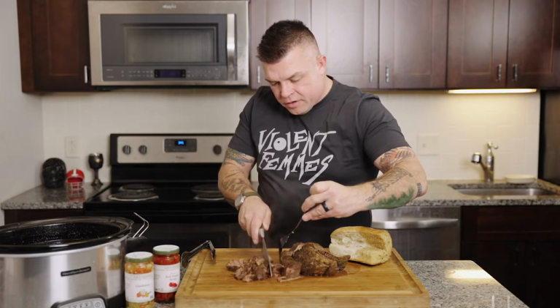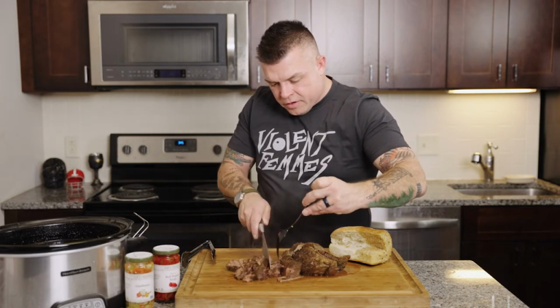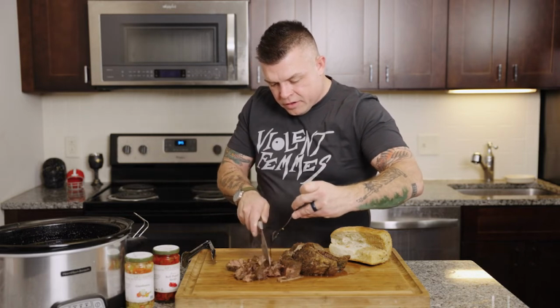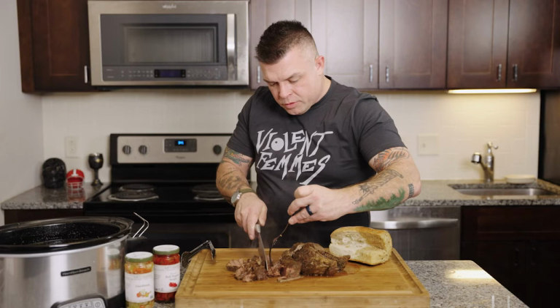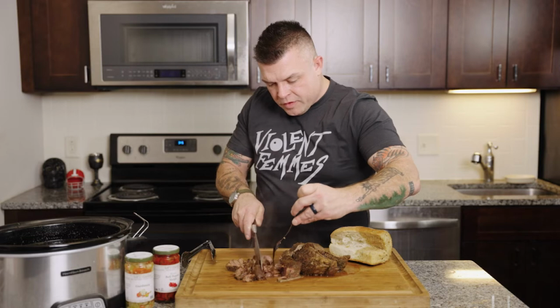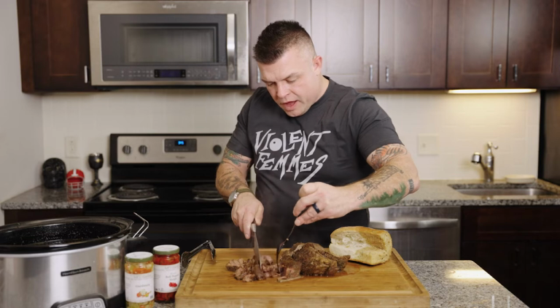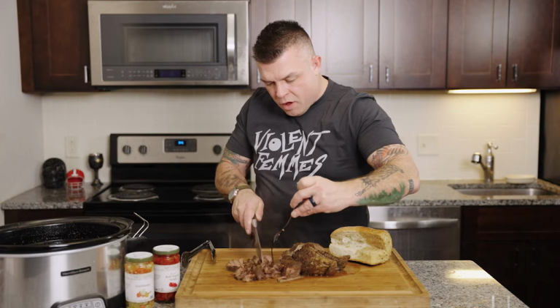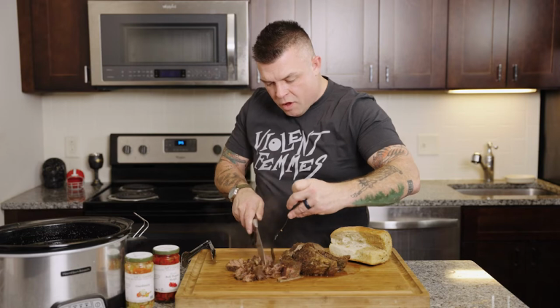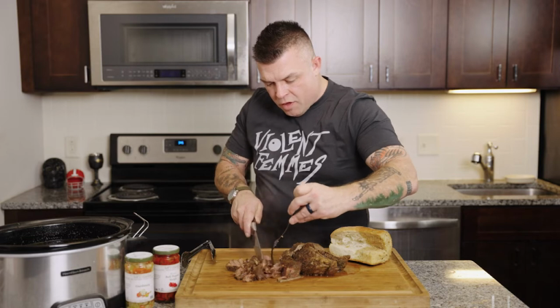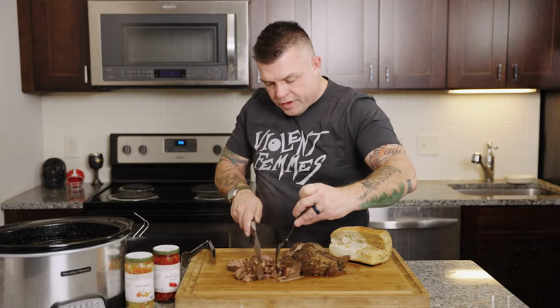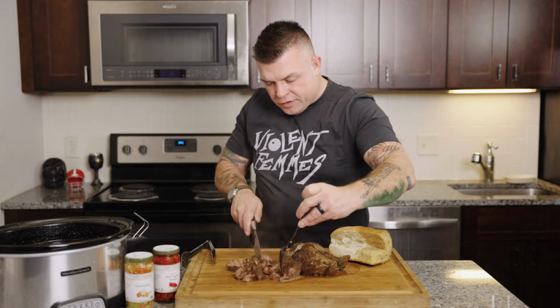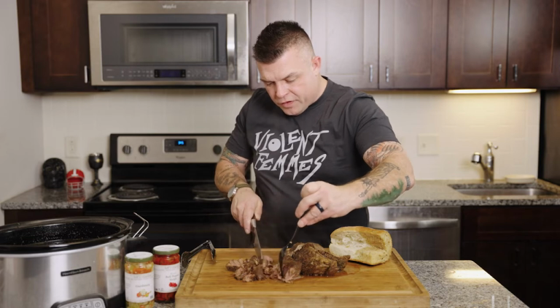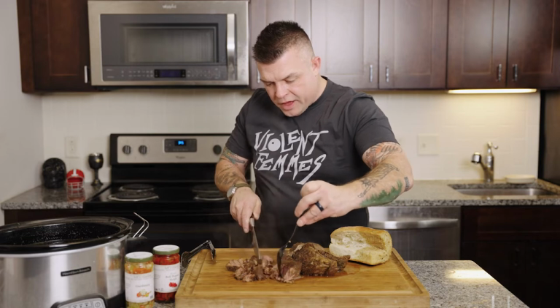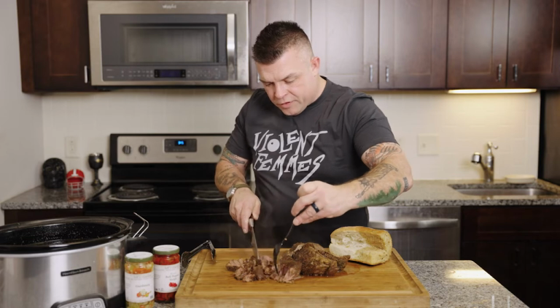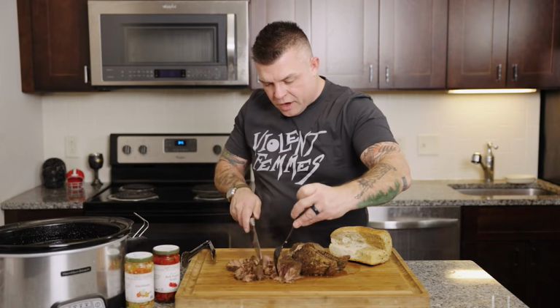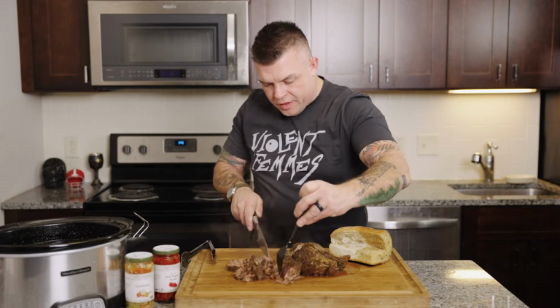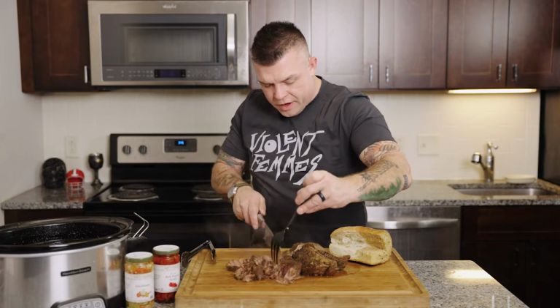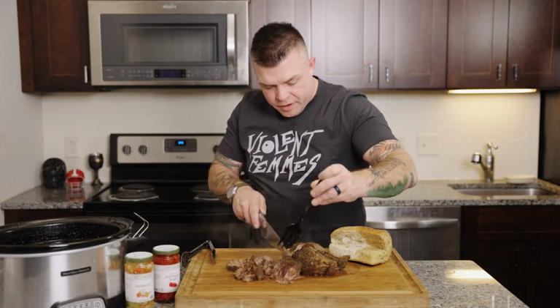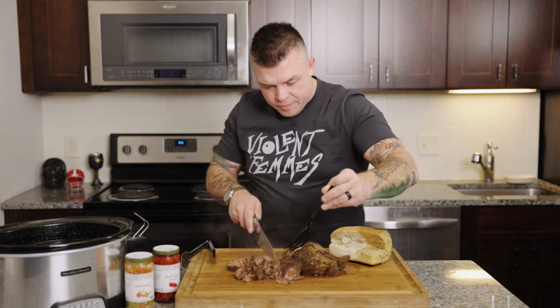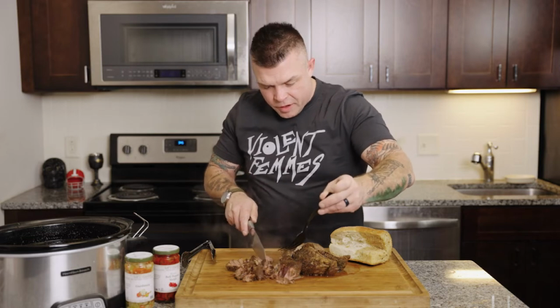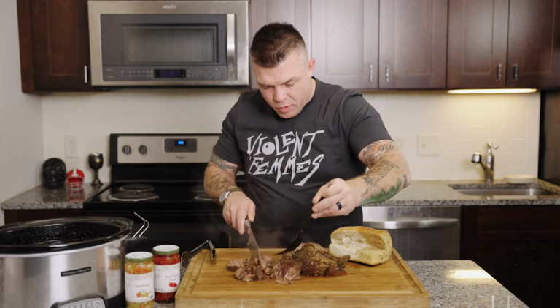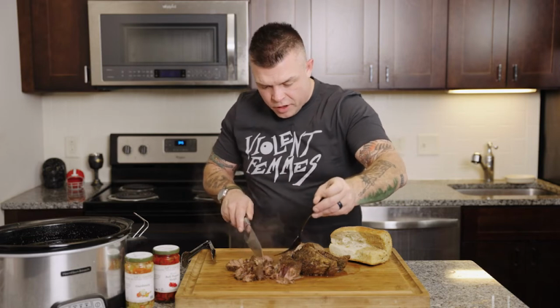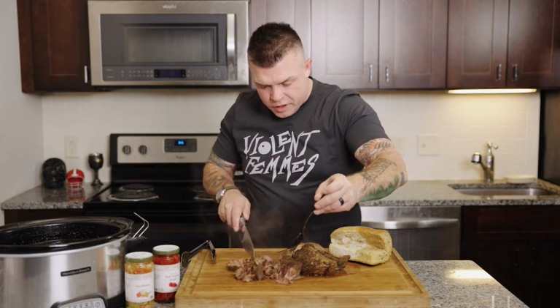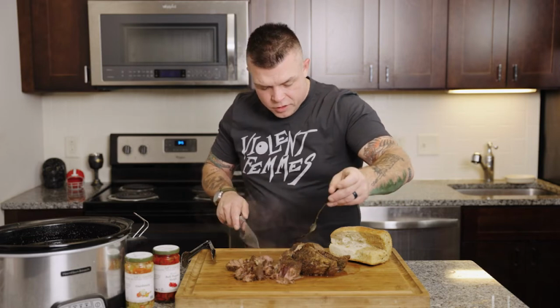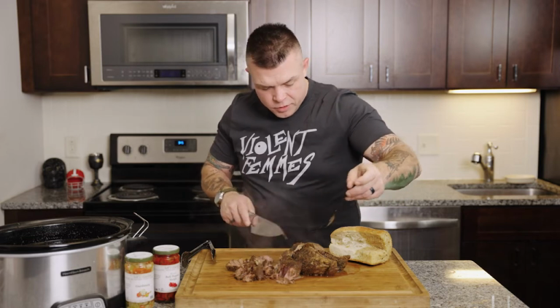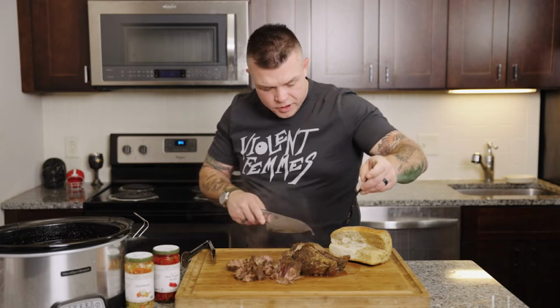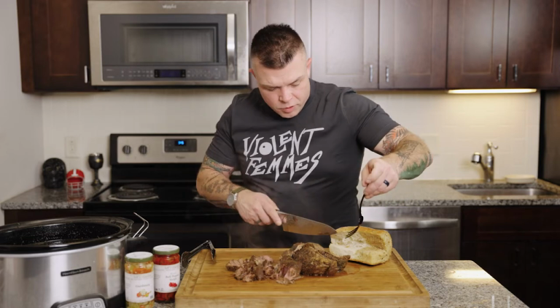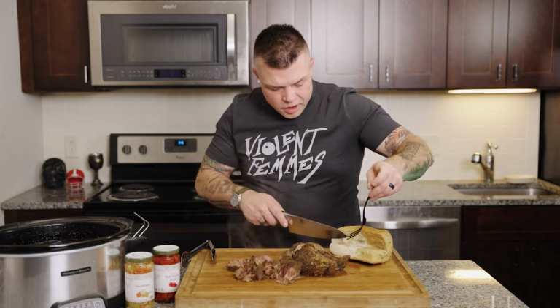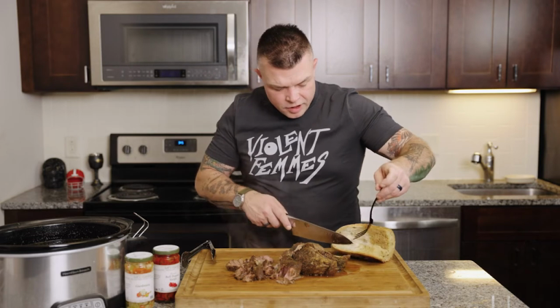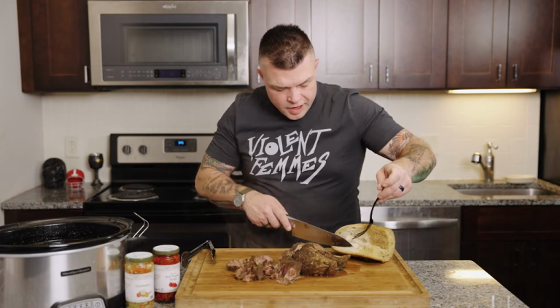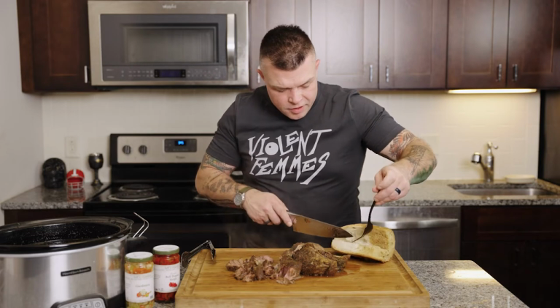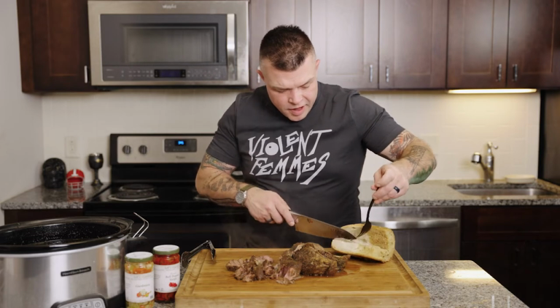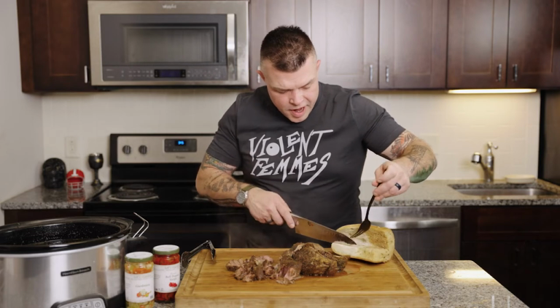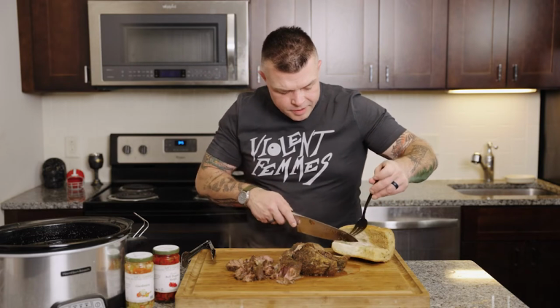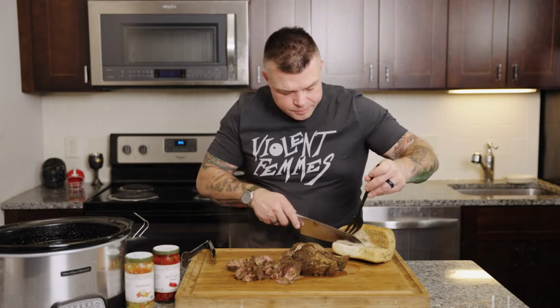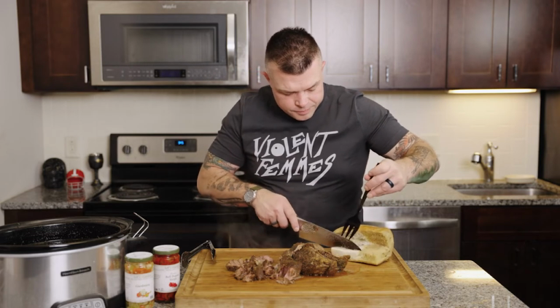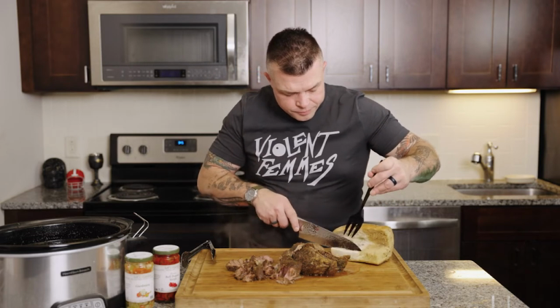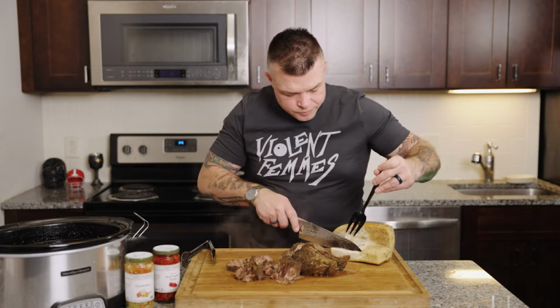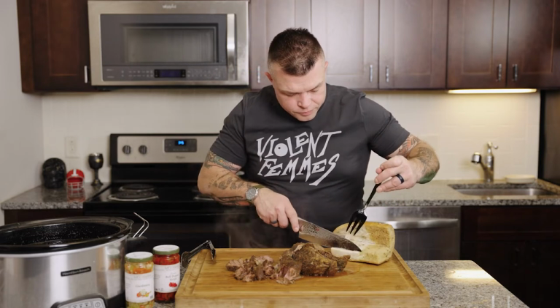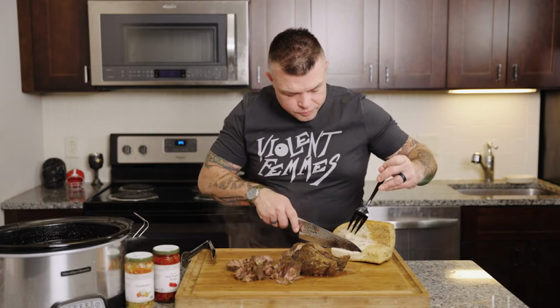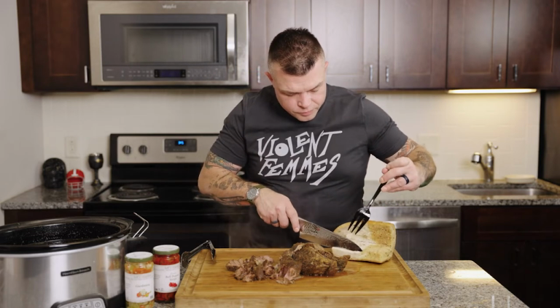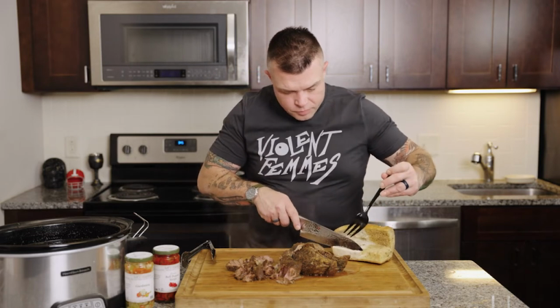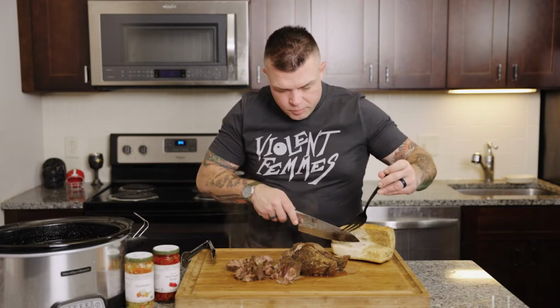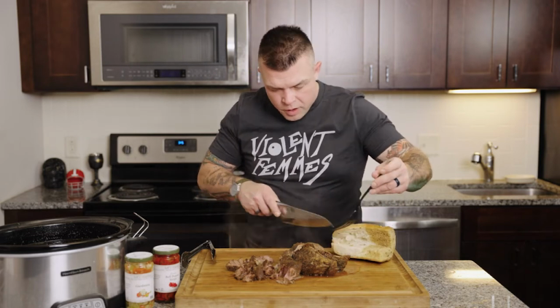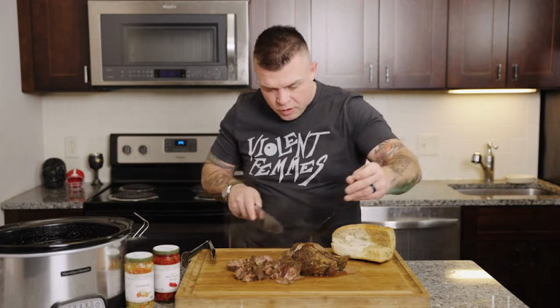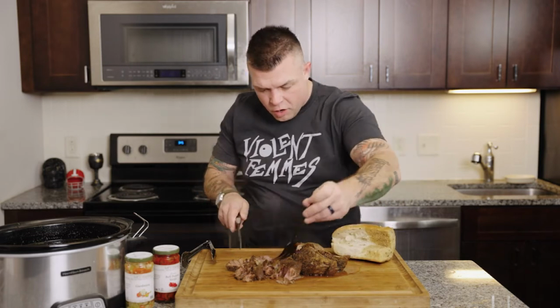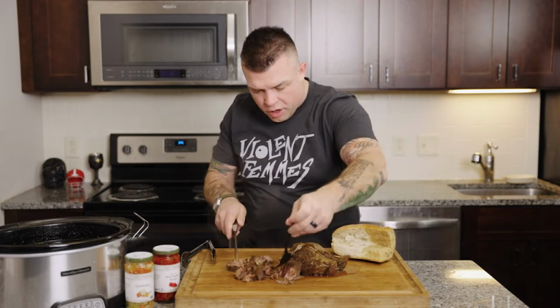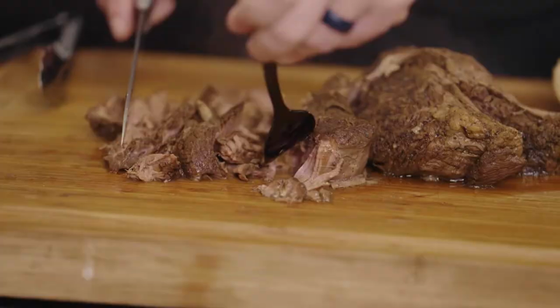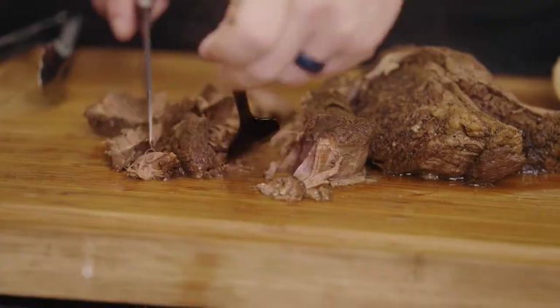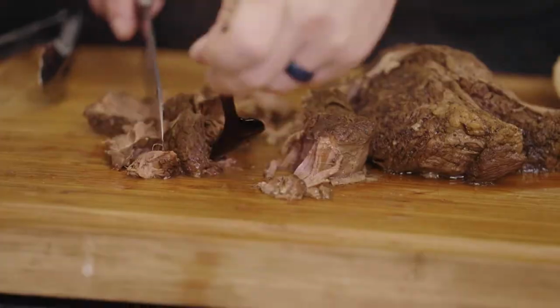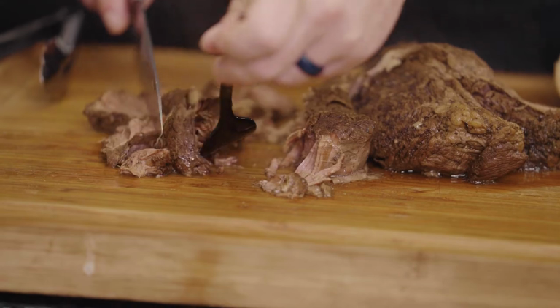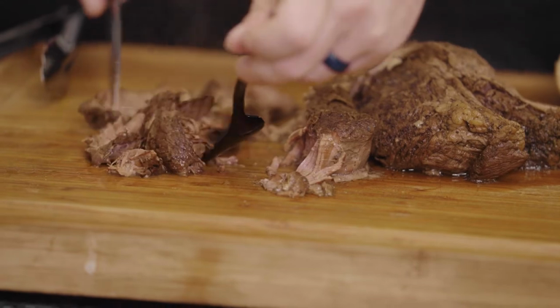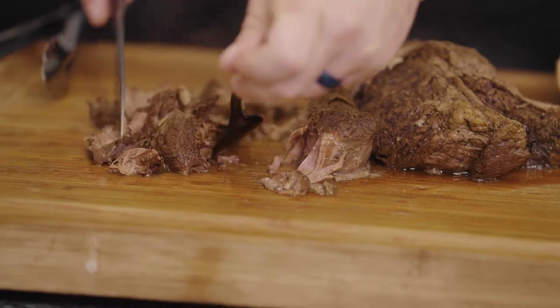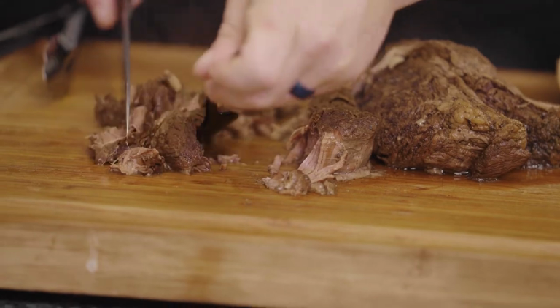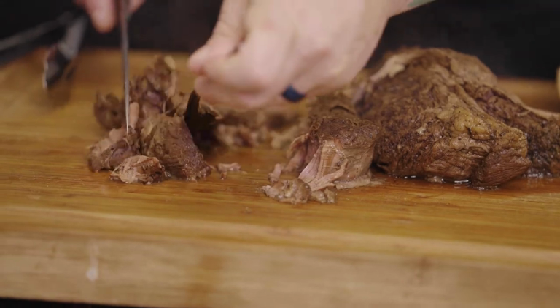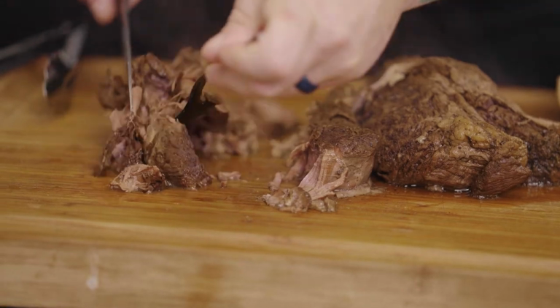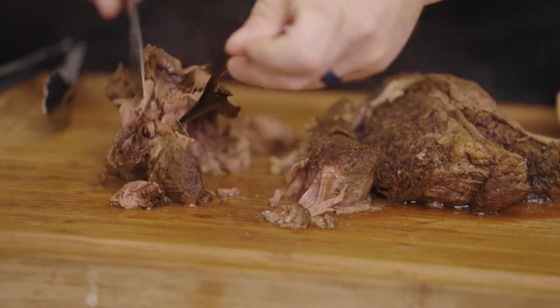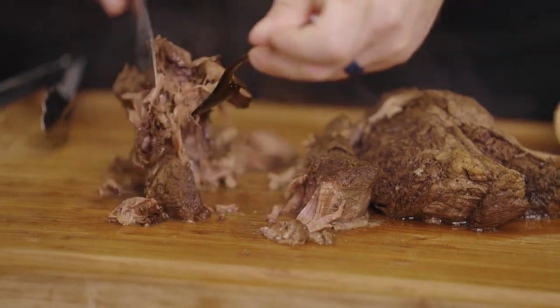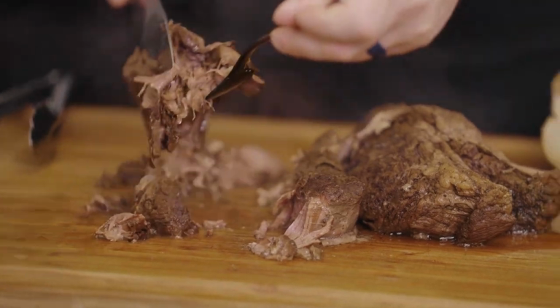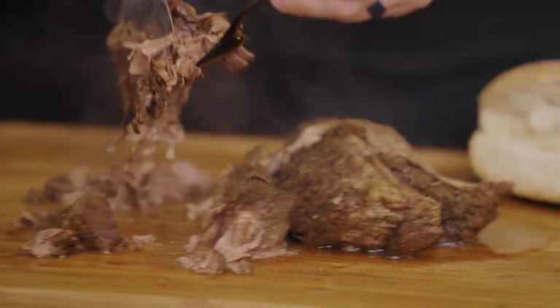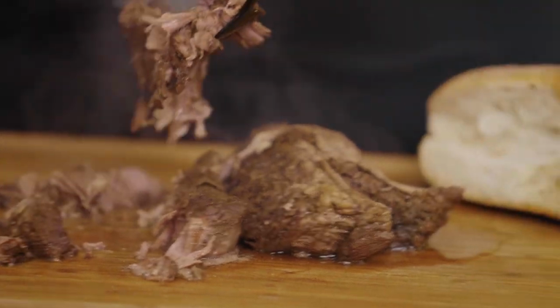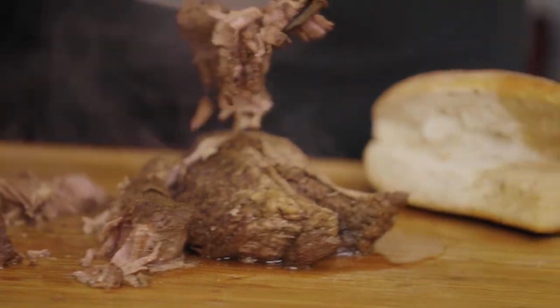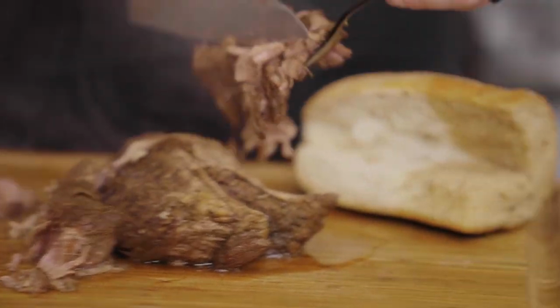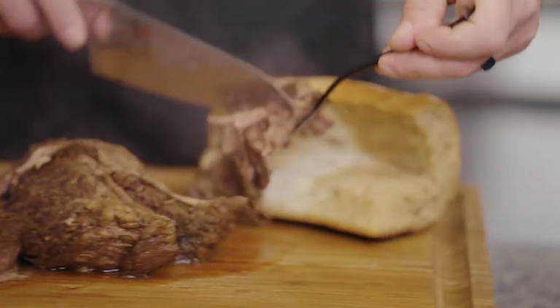We've got all this flavor on there and what we're going to do is layer that across the base of our sandwich.